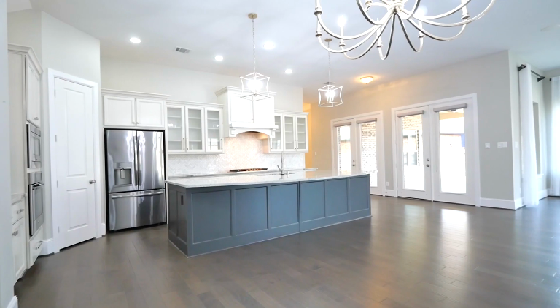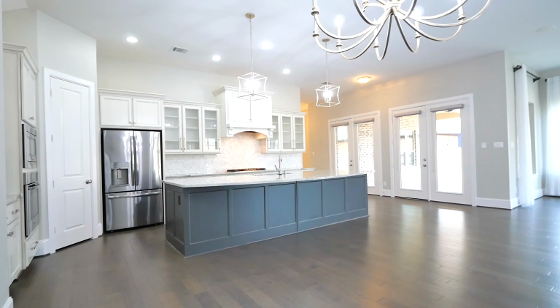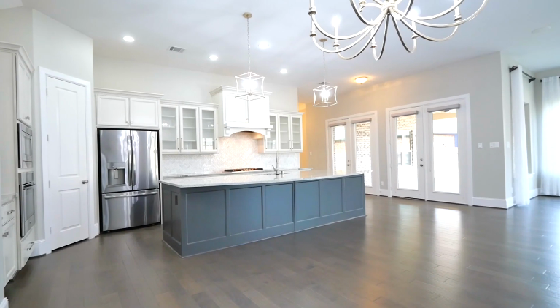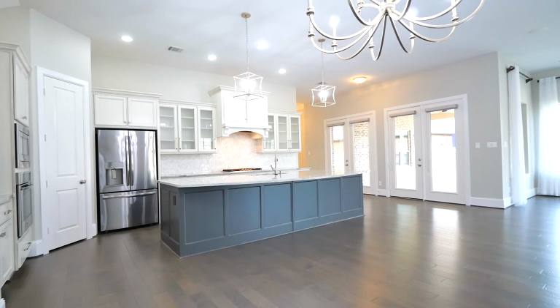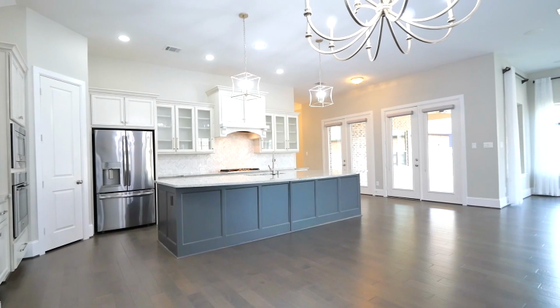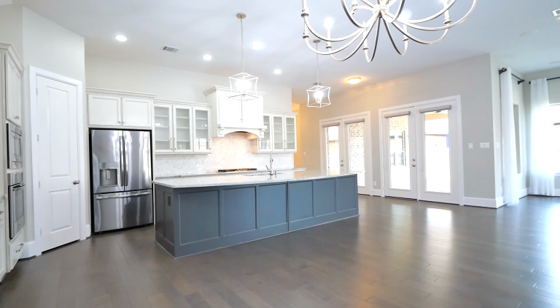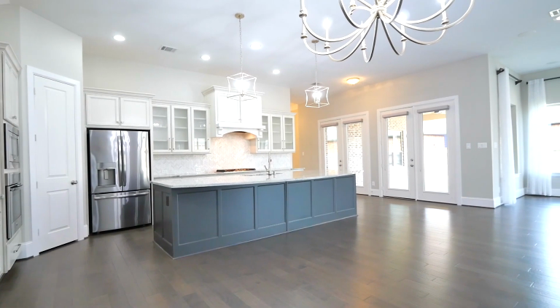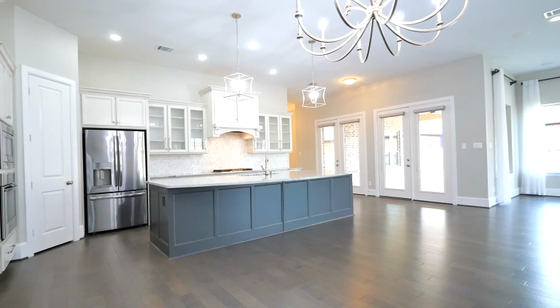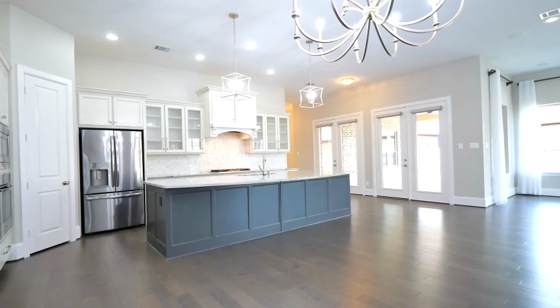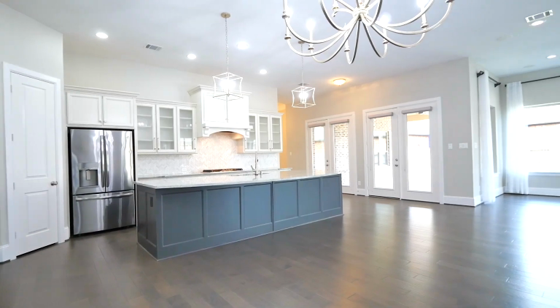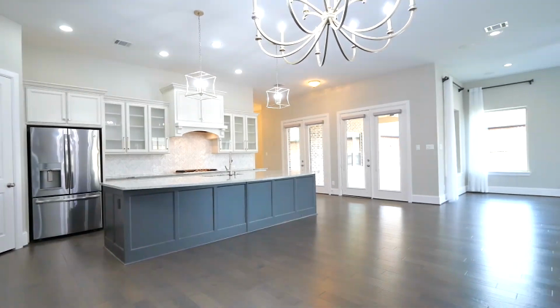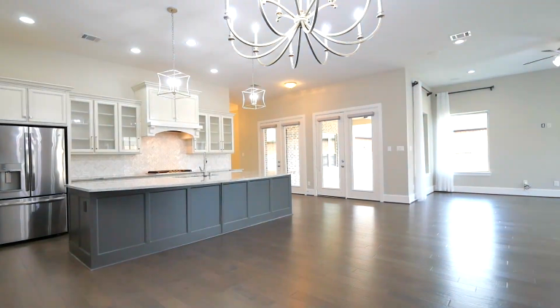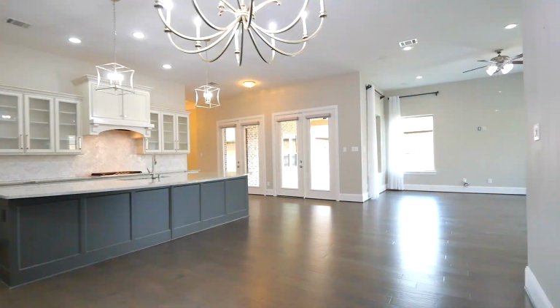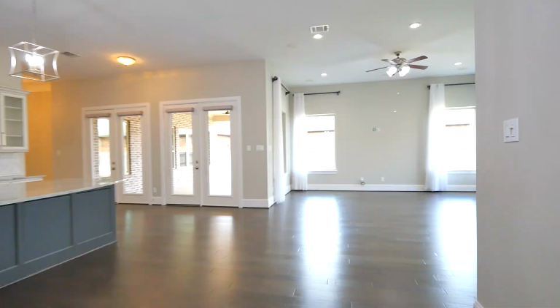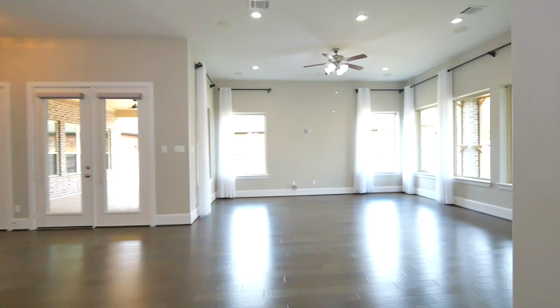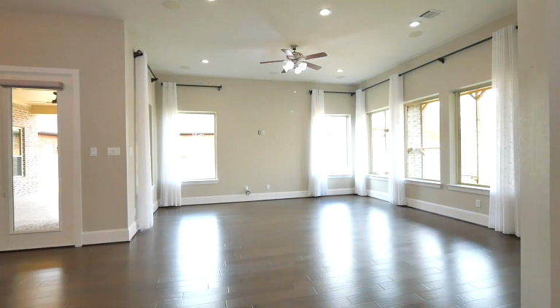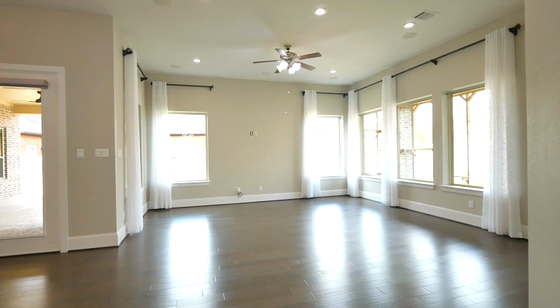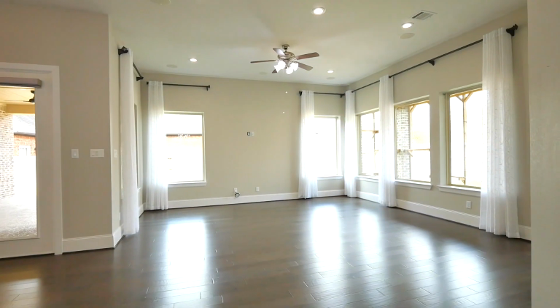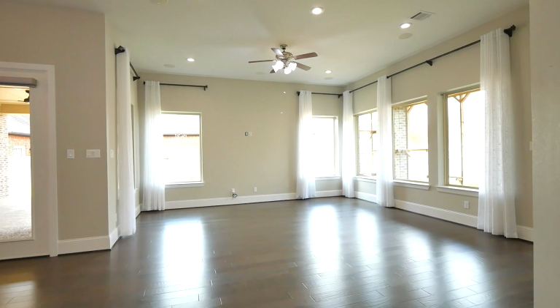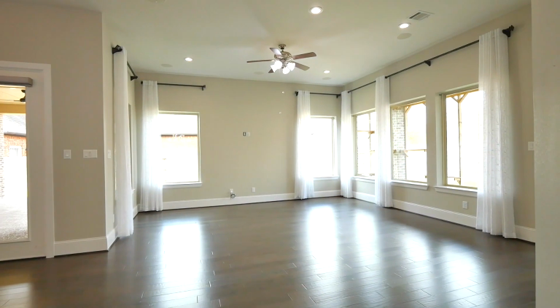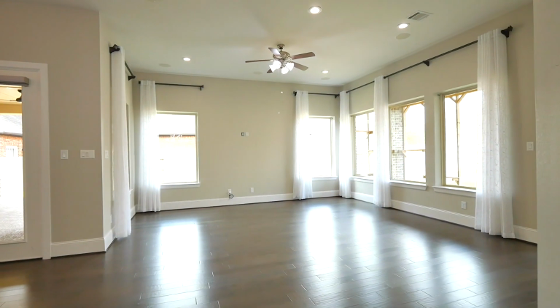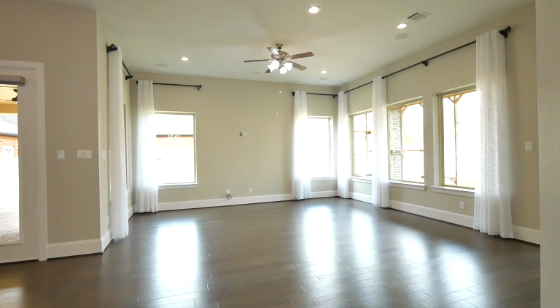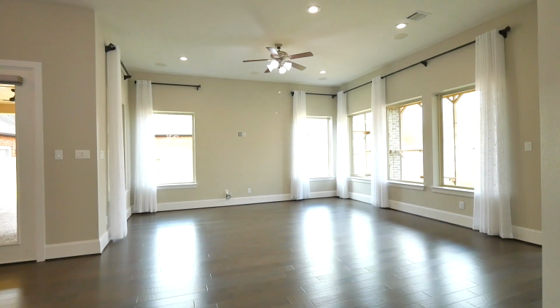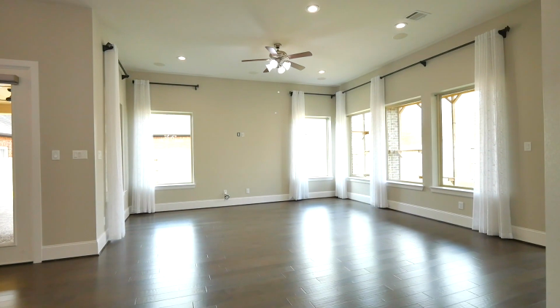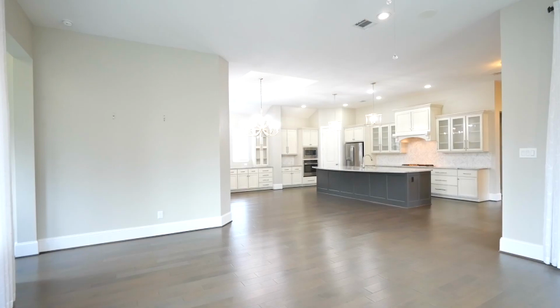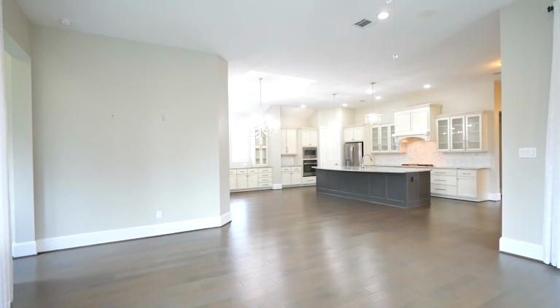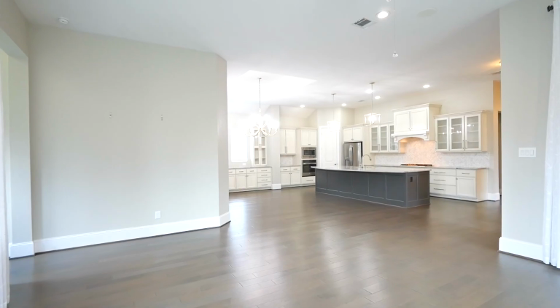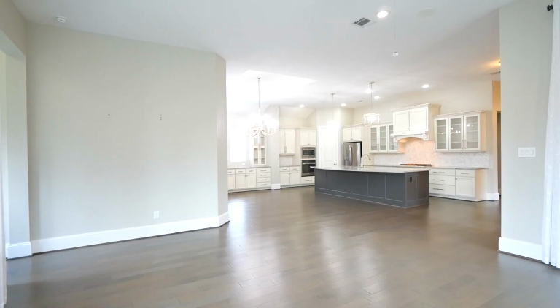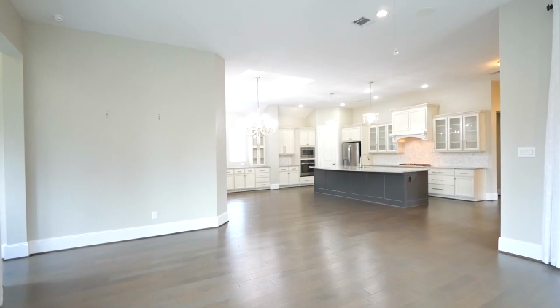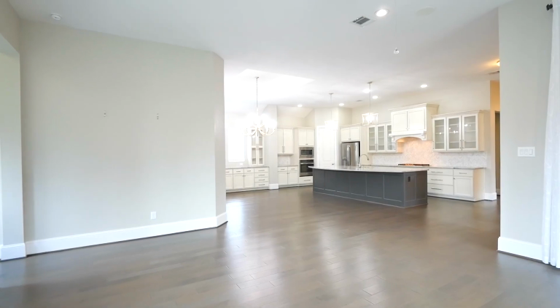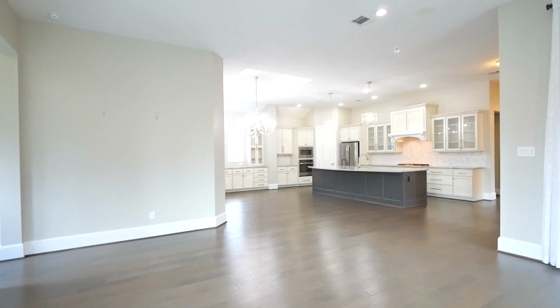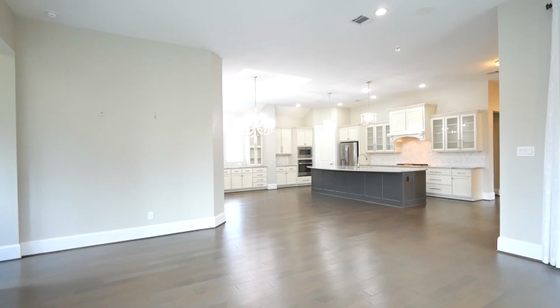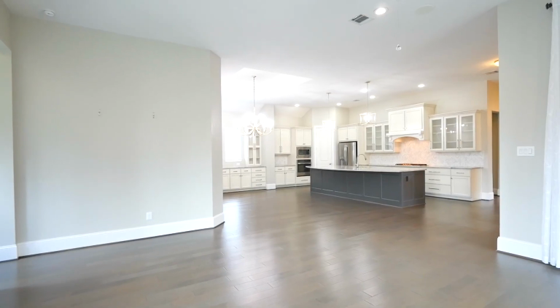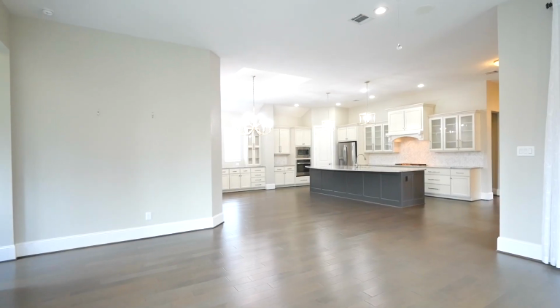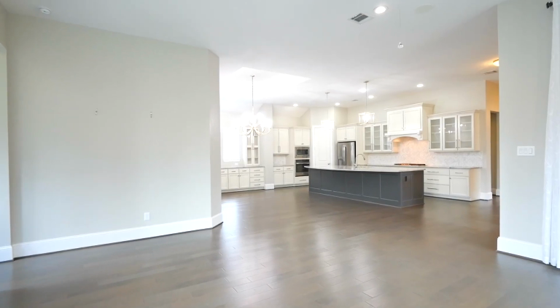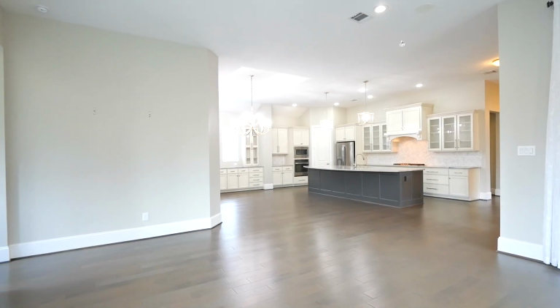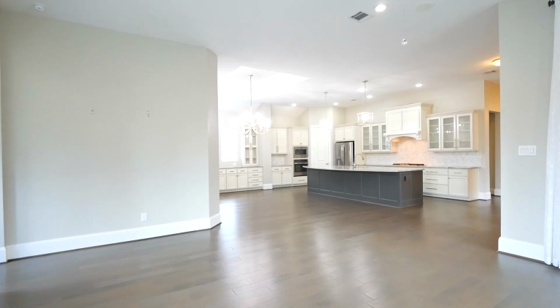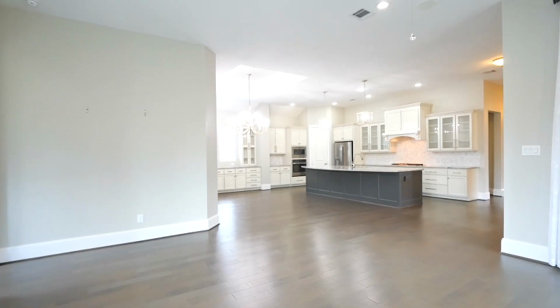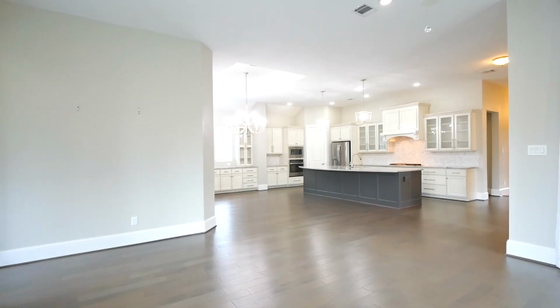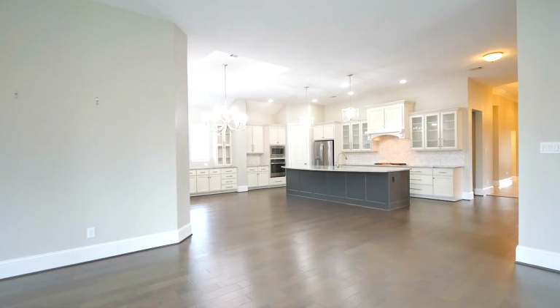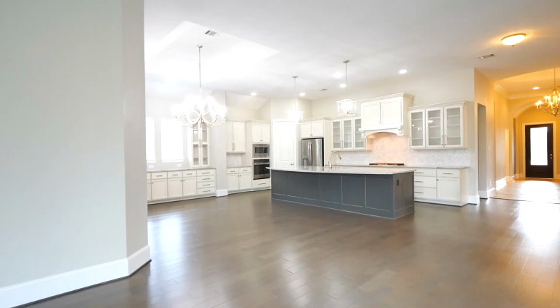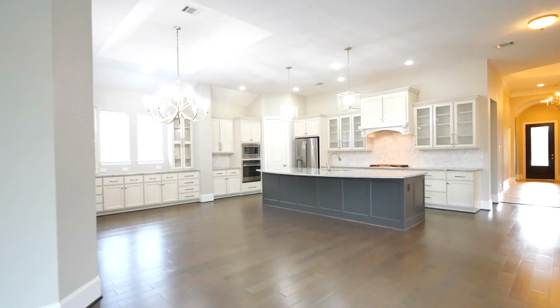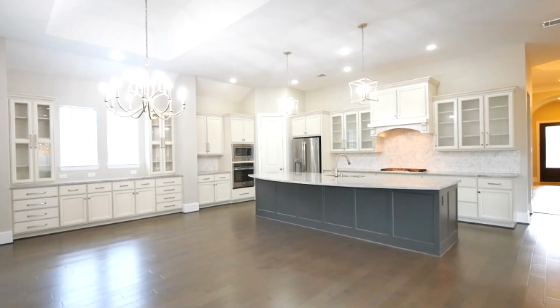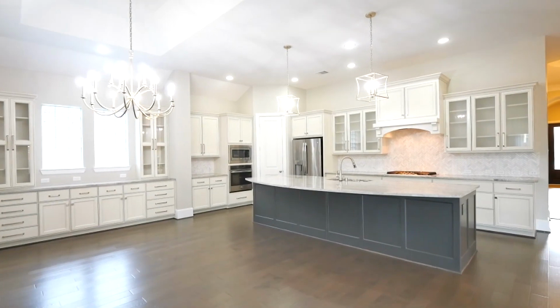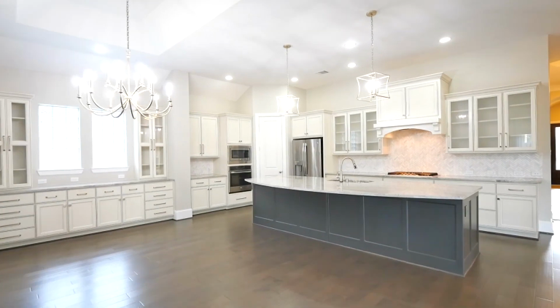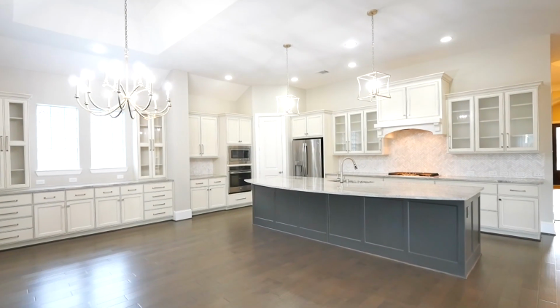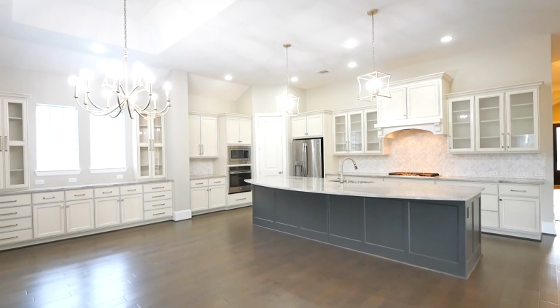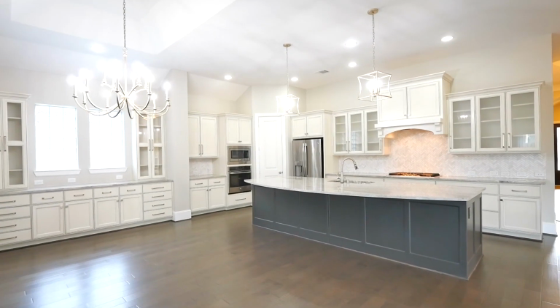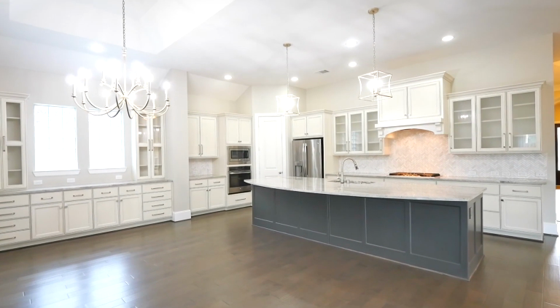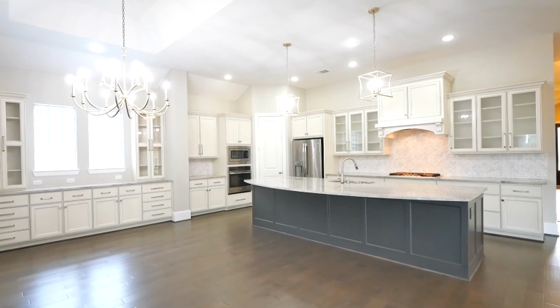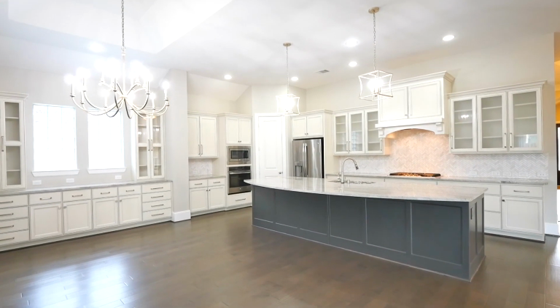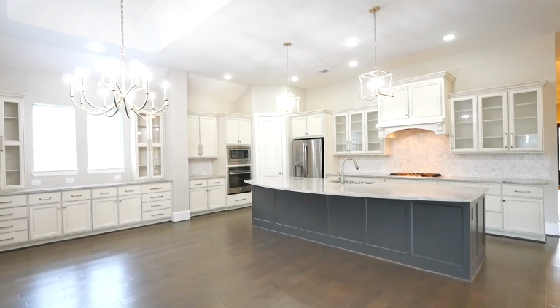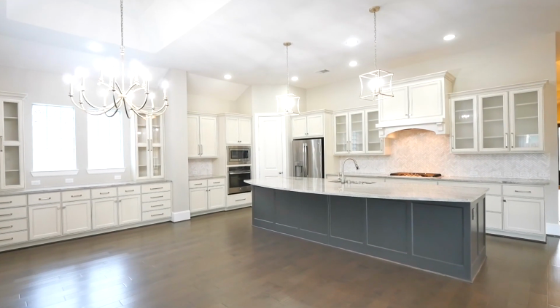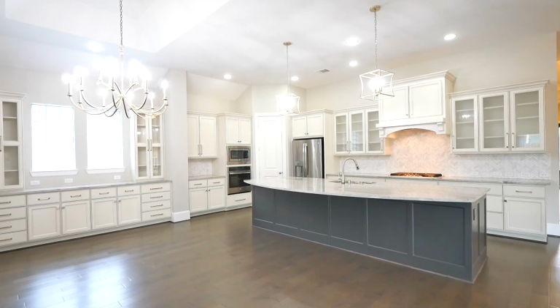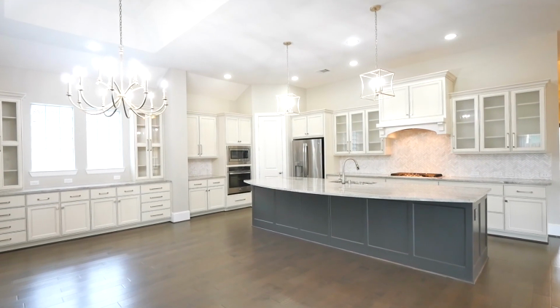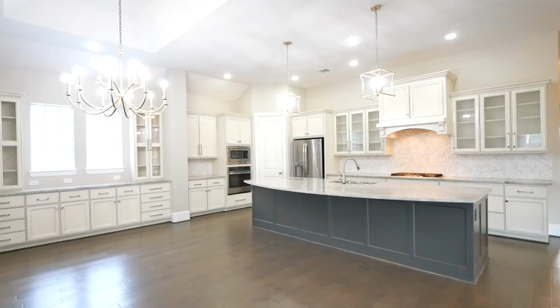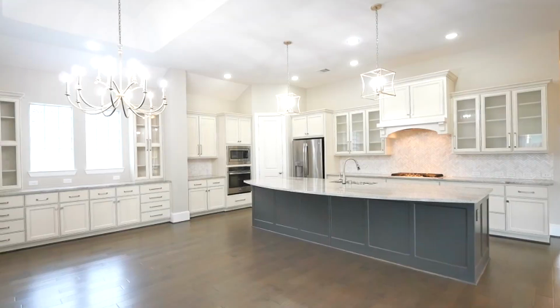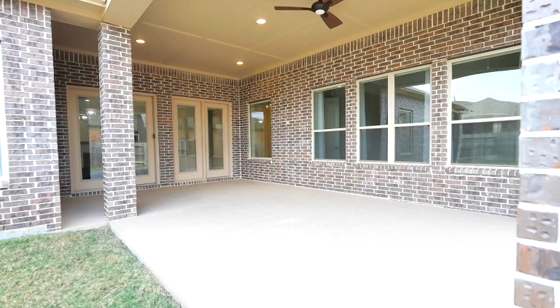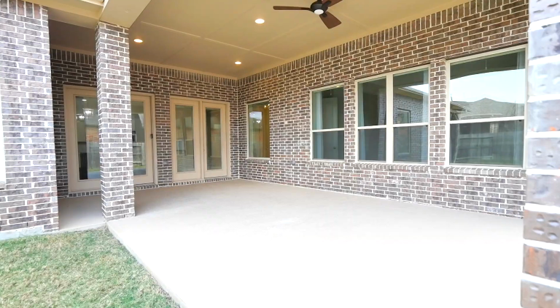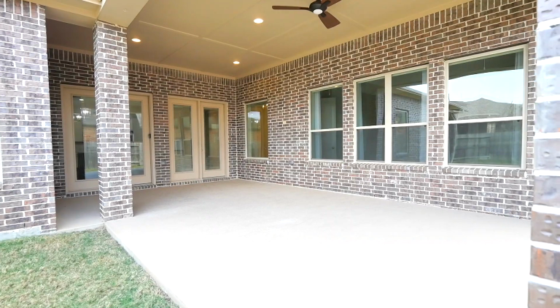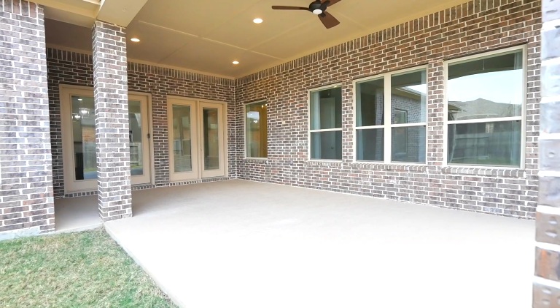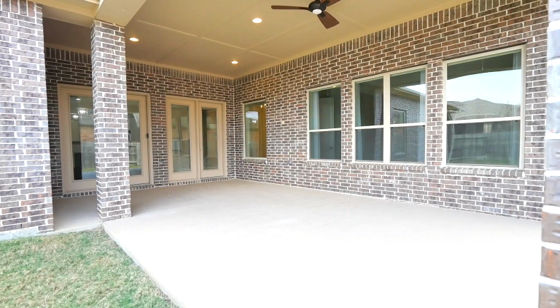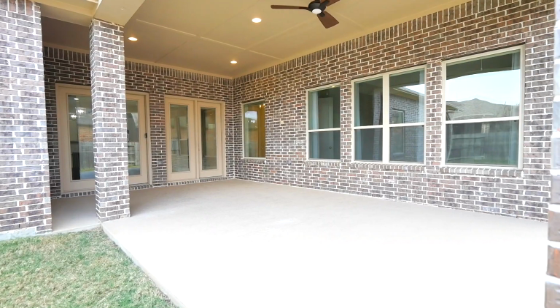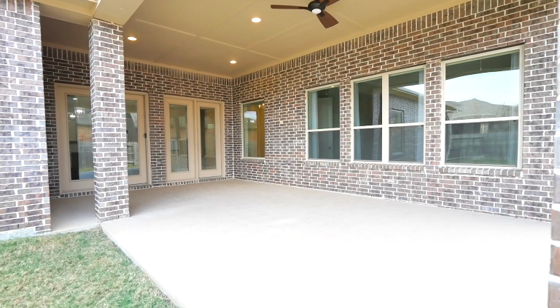The spacious open-concept living and dining areas have direct access to the huge backyard and two covered patios.